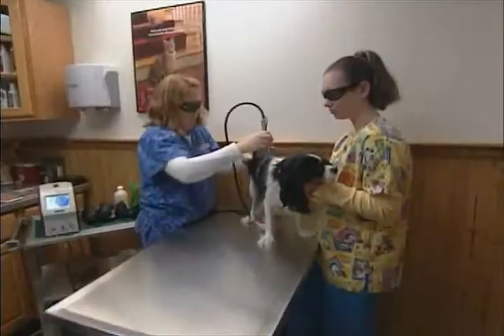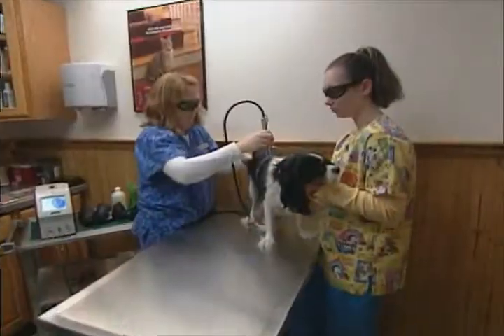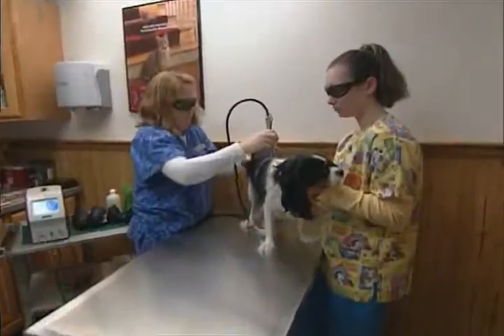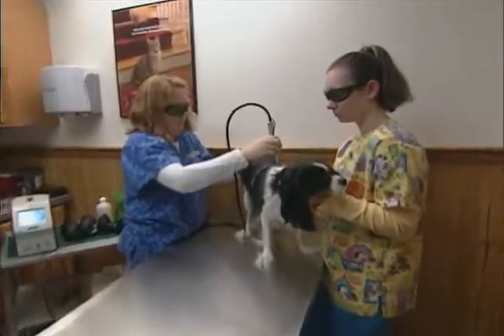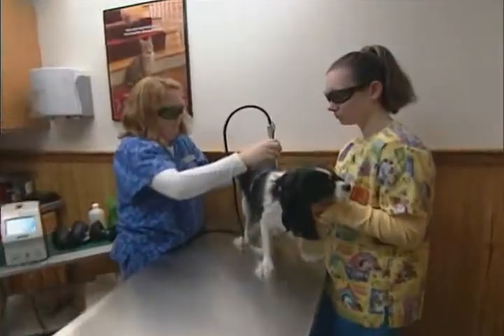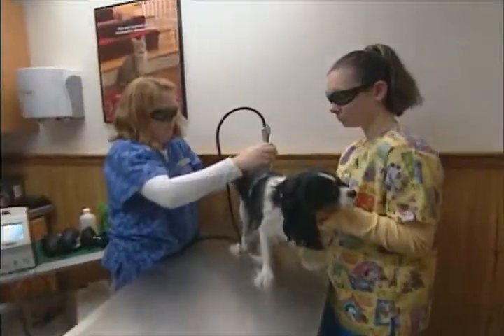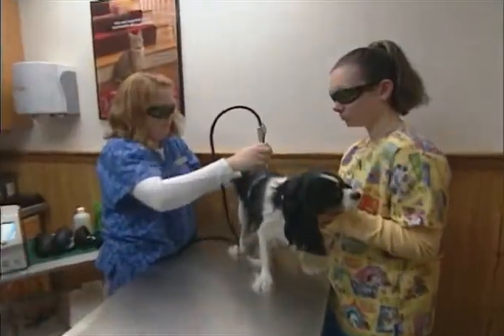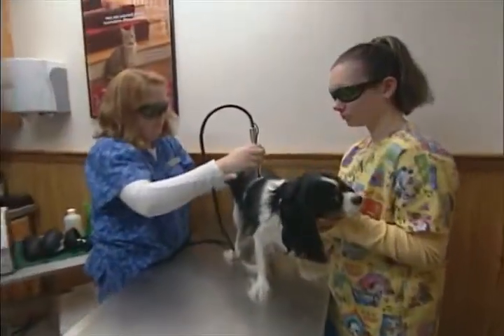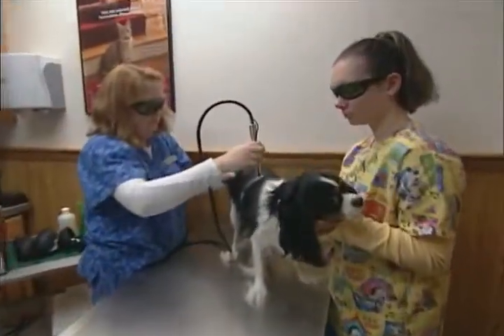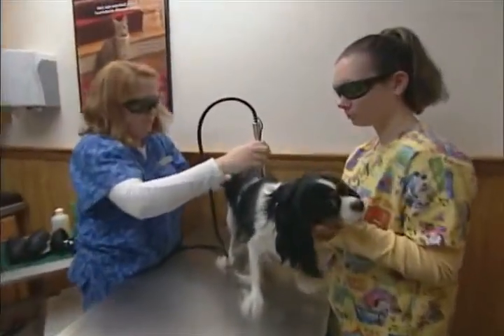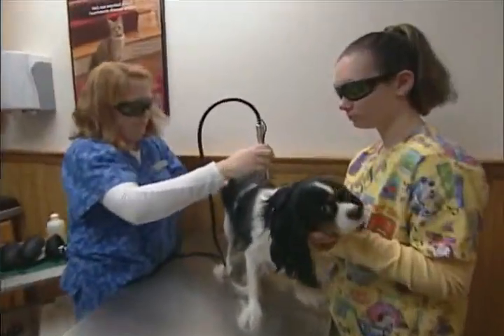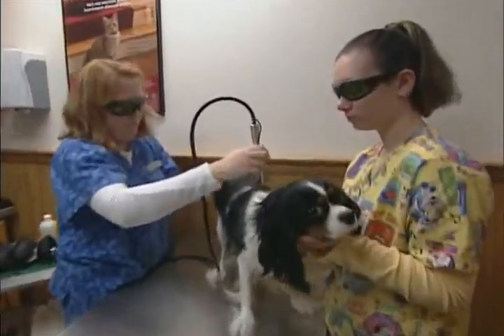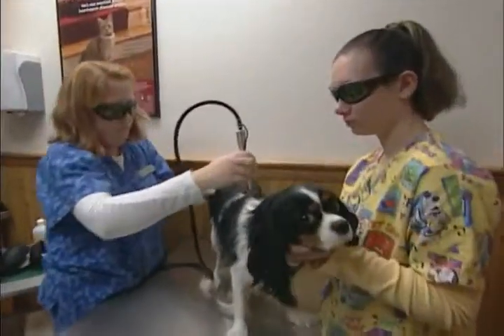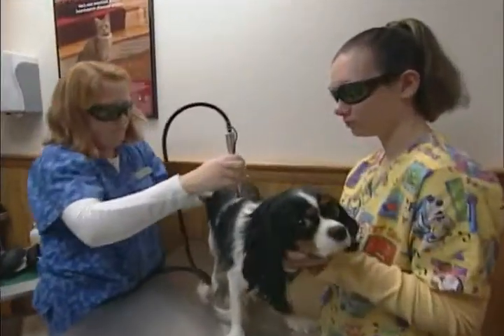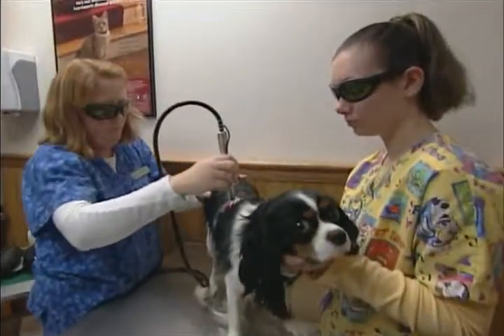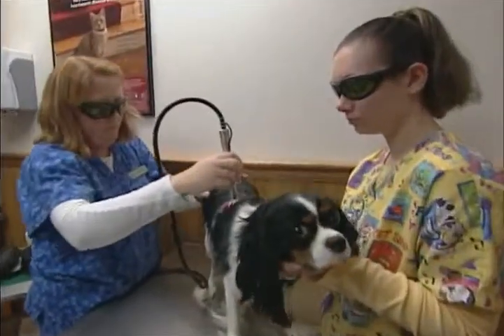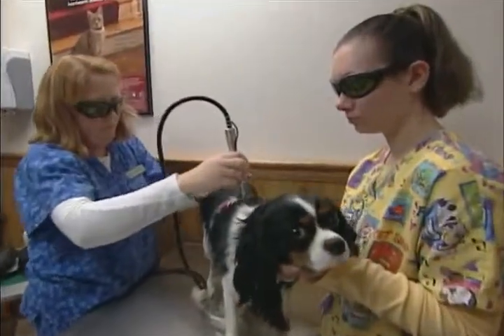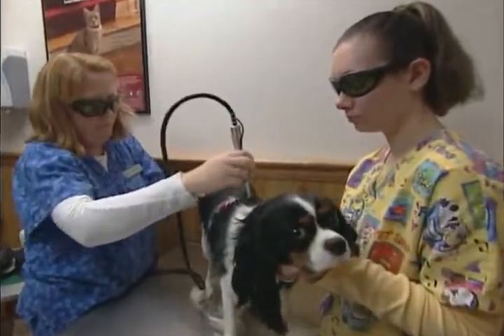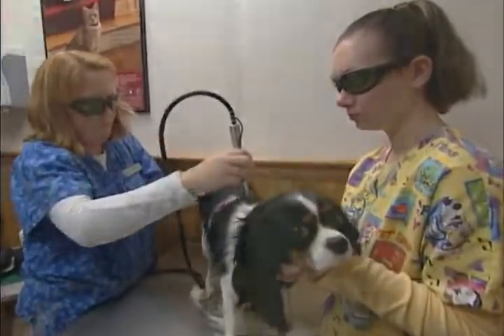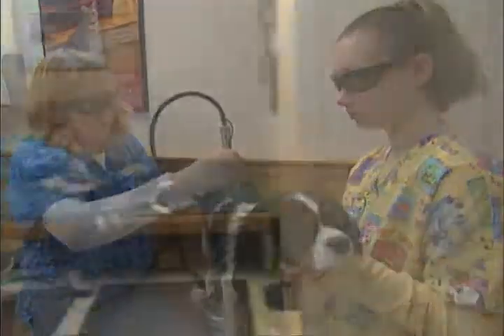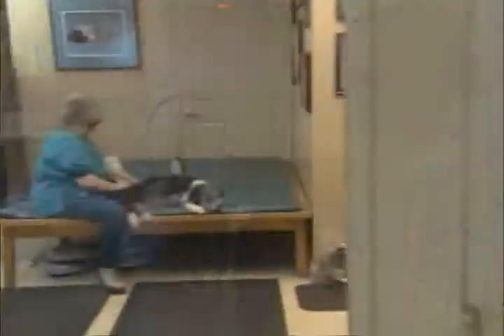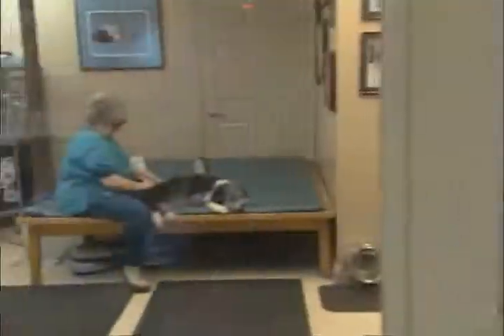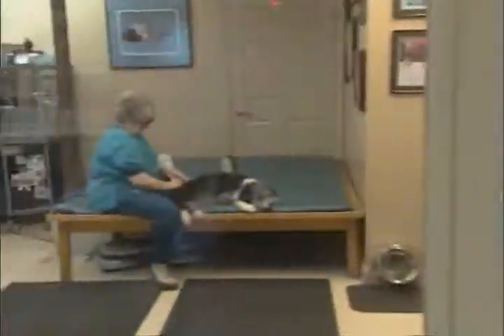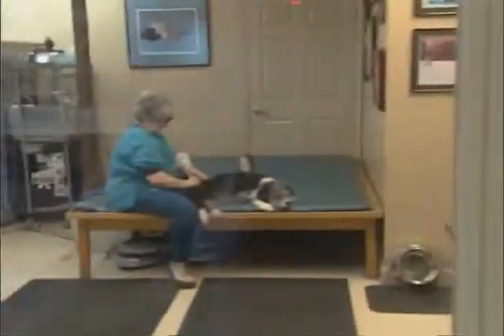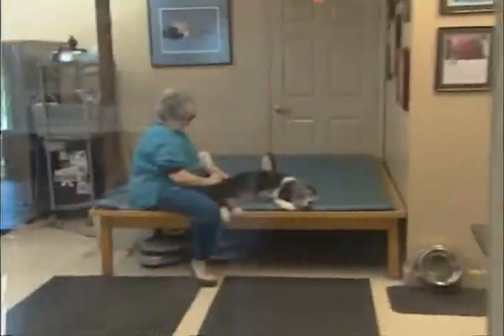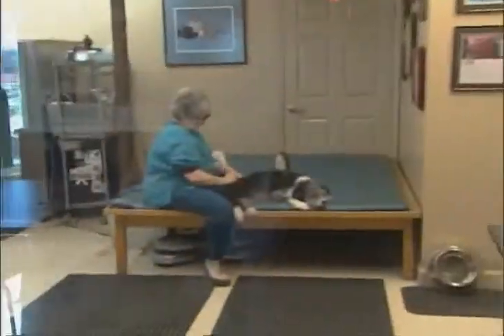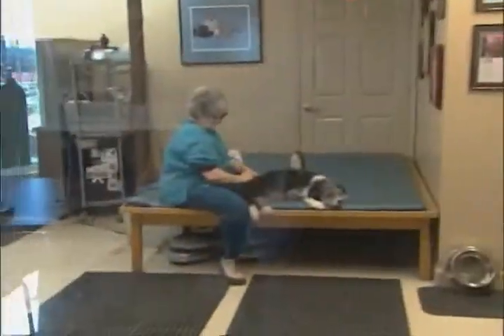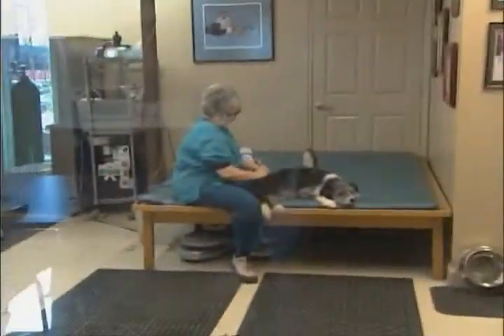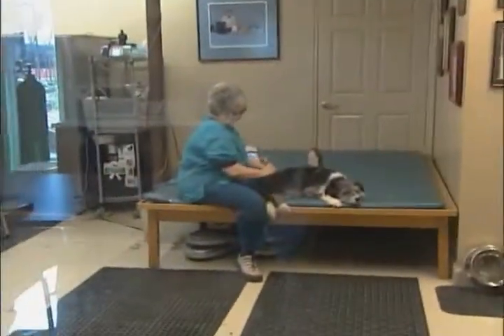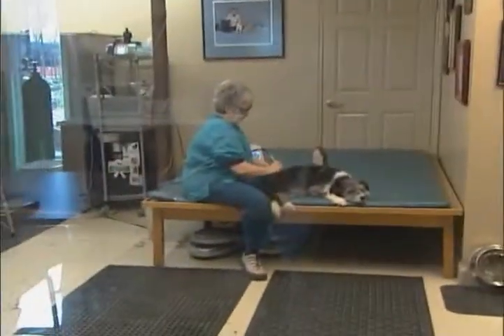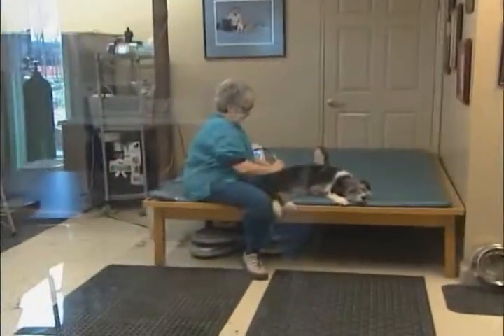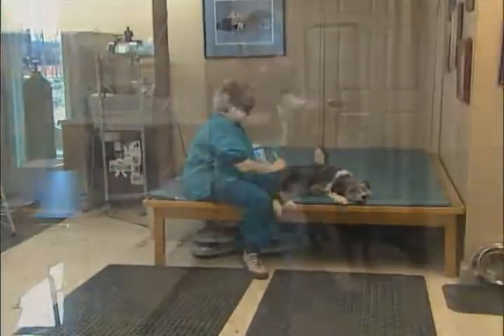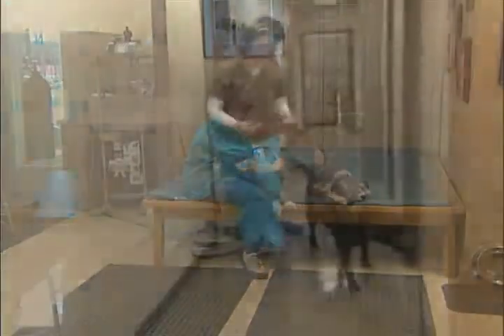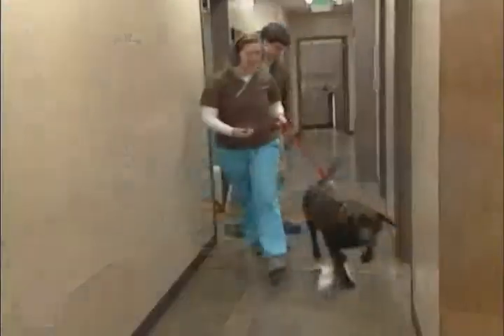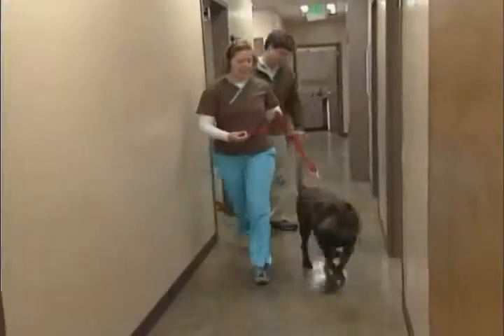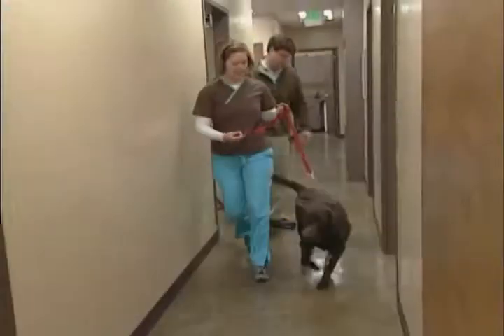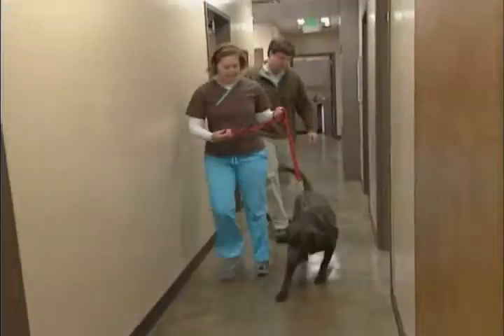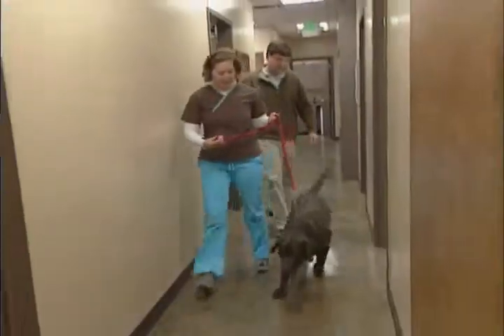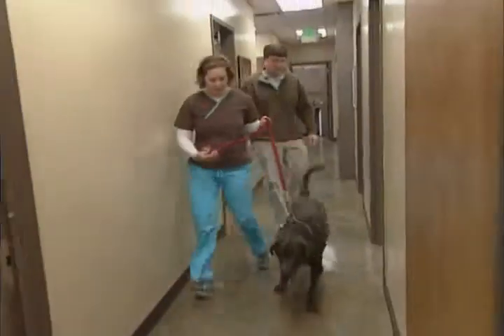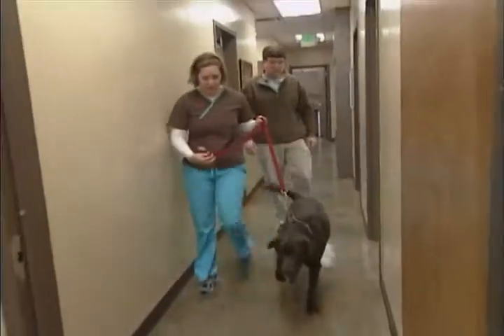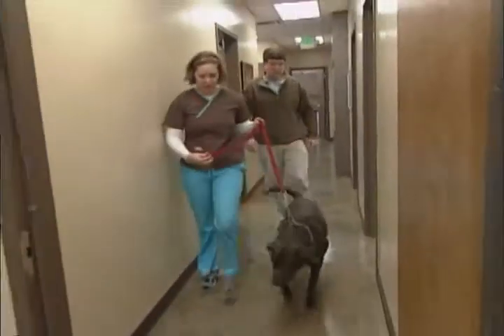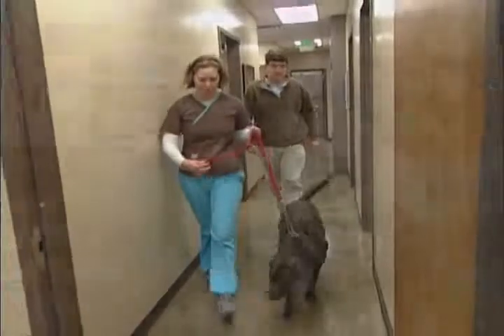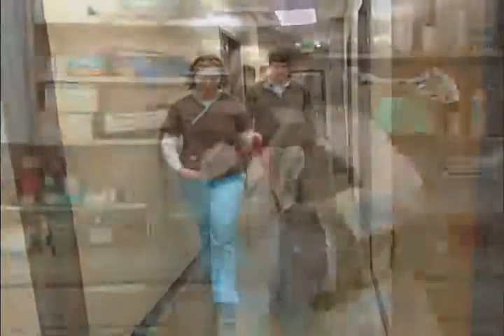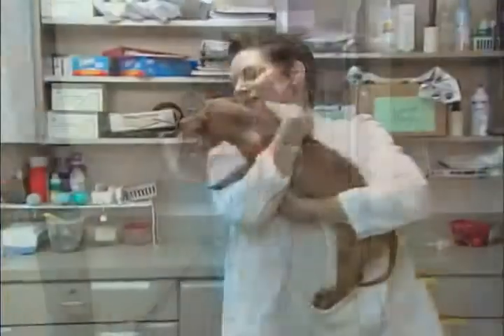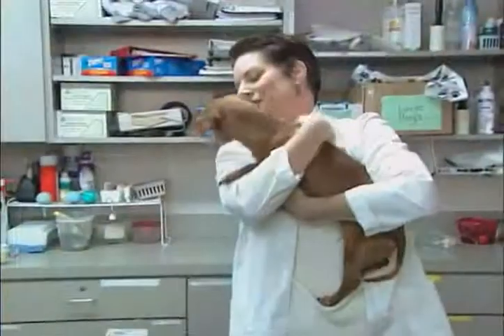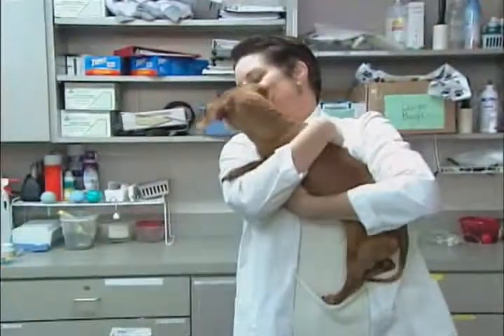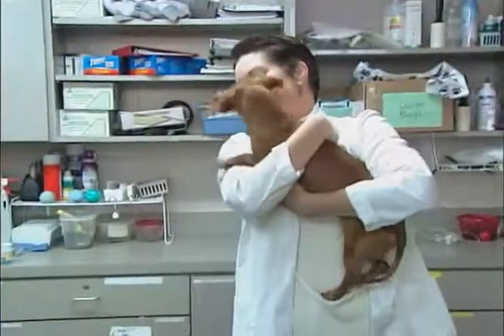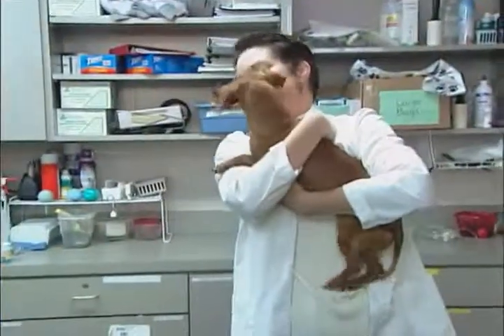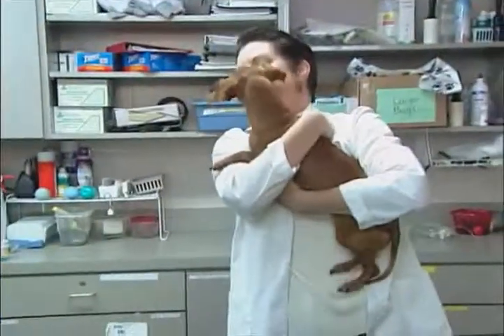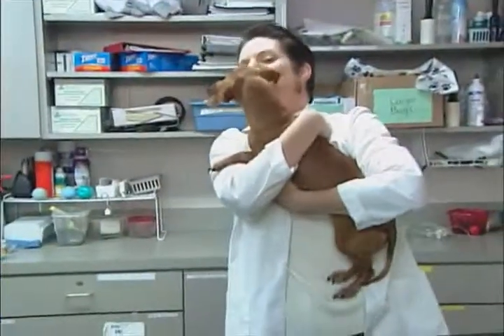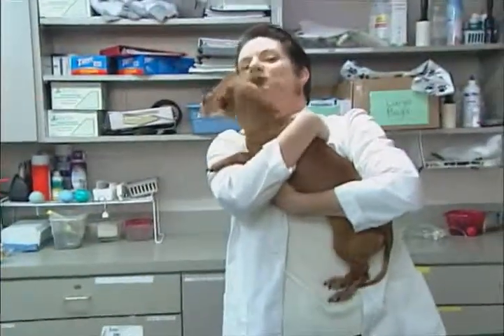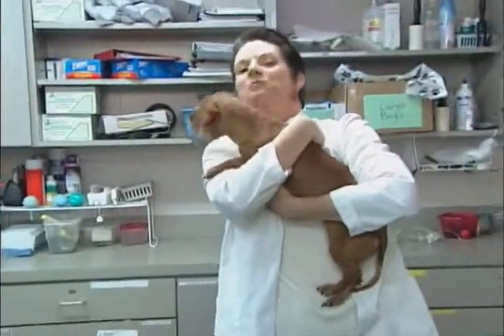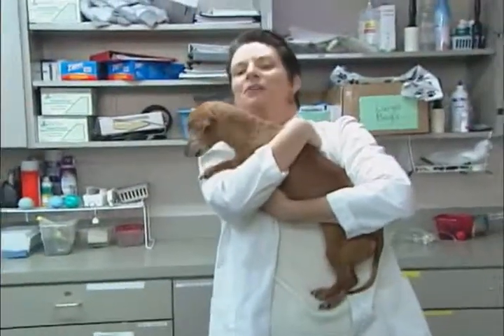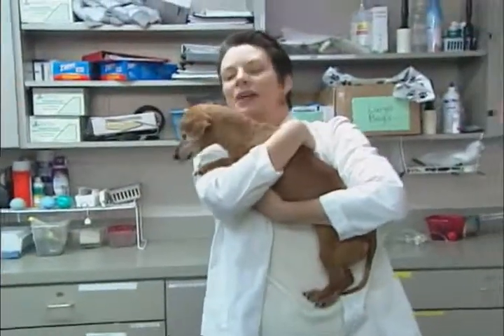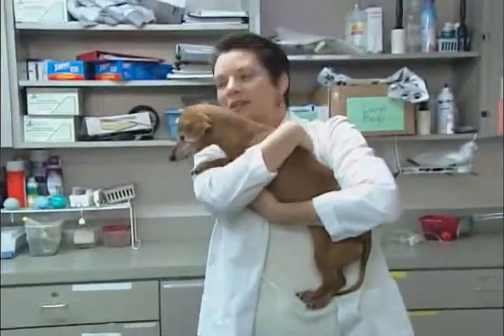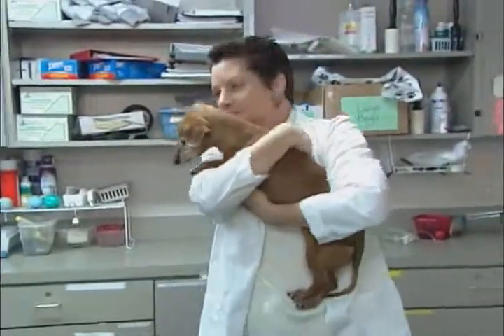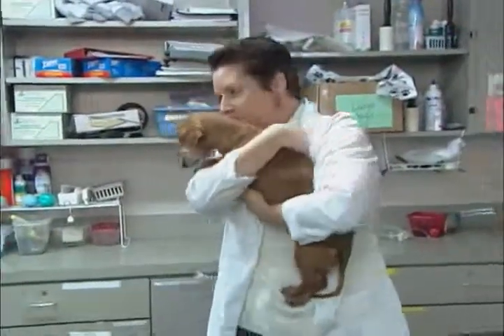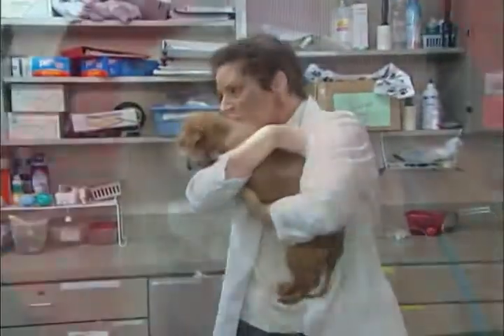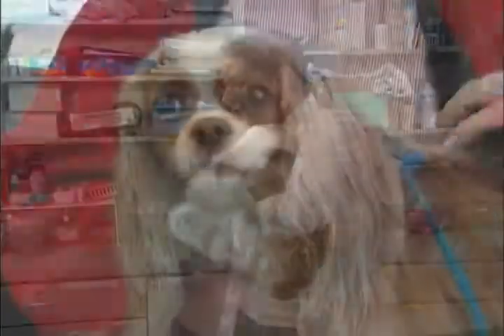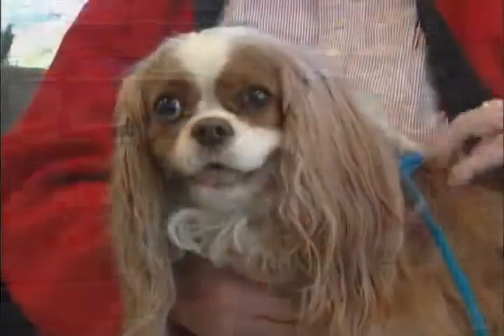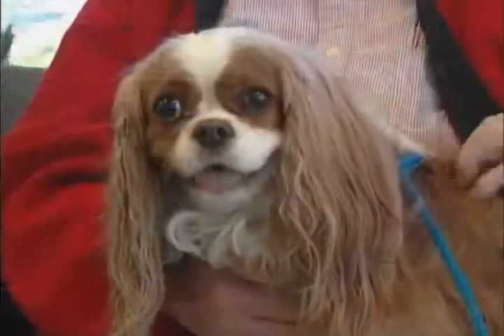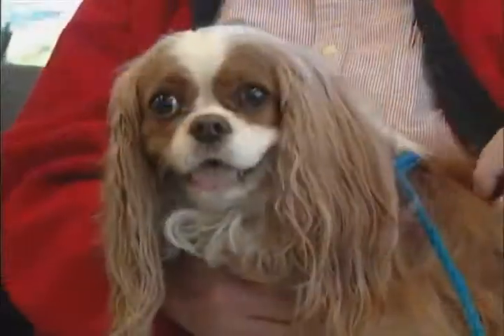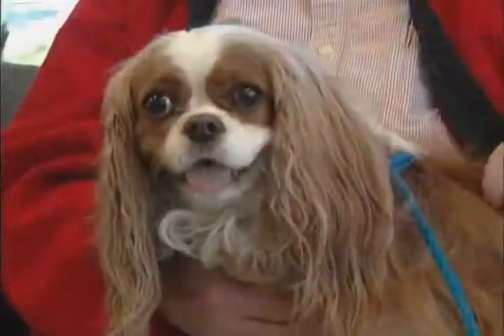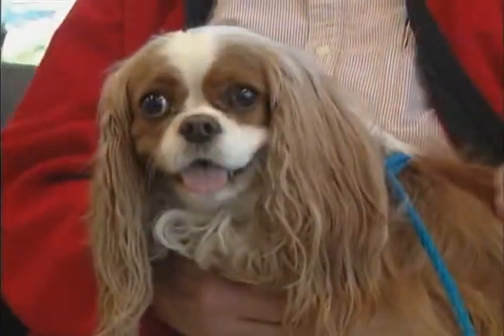Light Cure's deep tissue laser therapies reduce pain, restore function, and improve the lives of those we love.